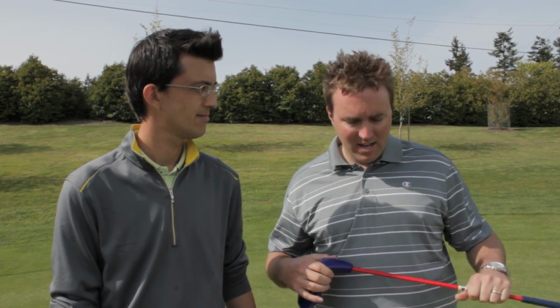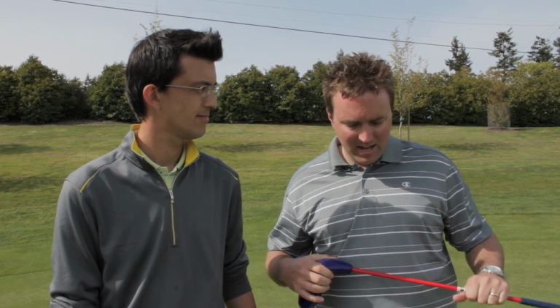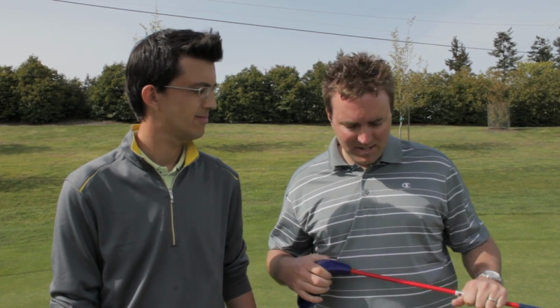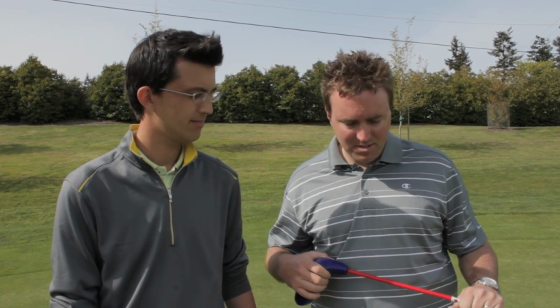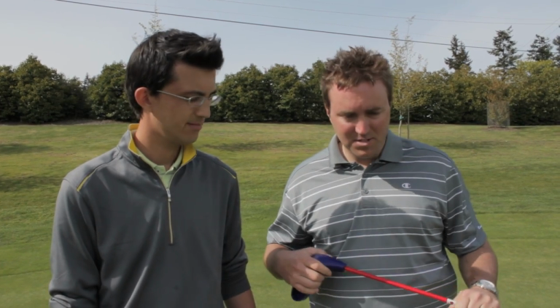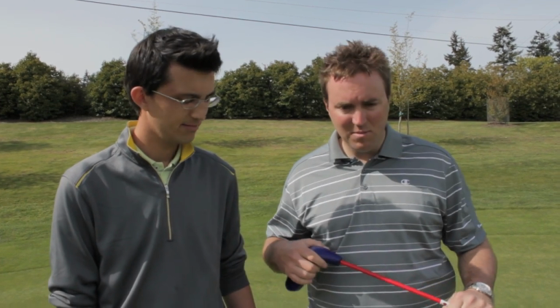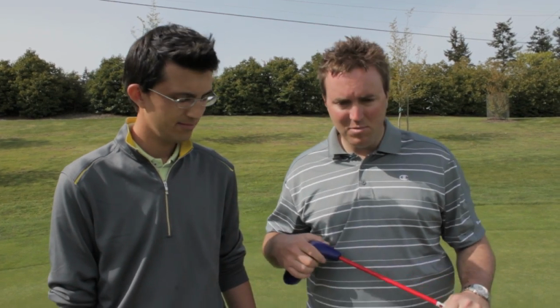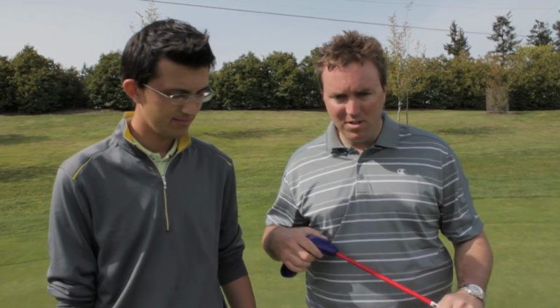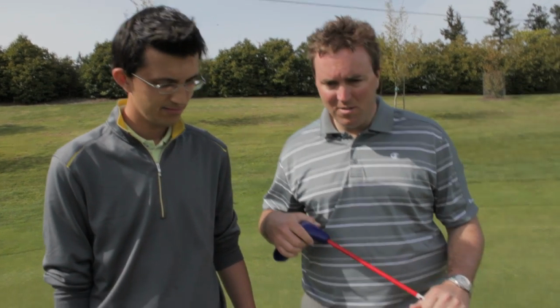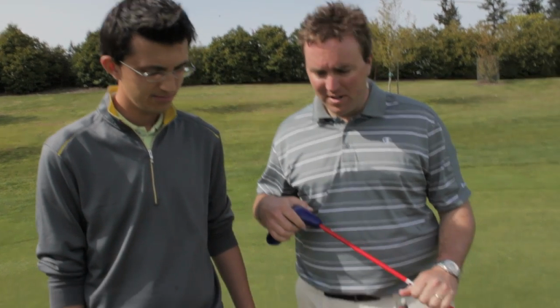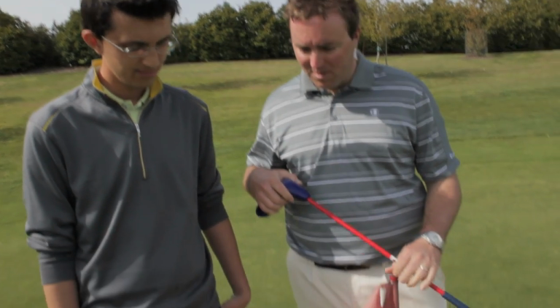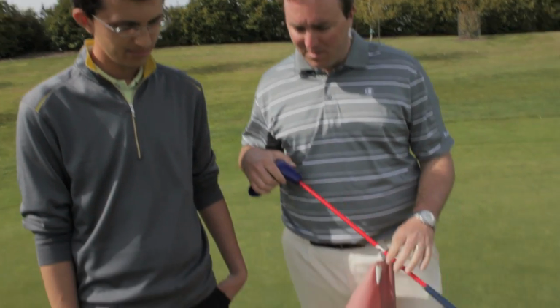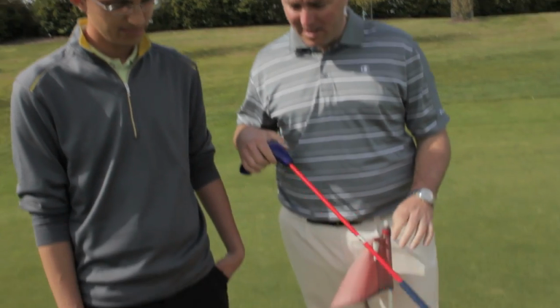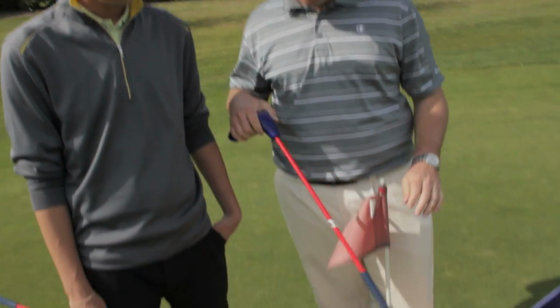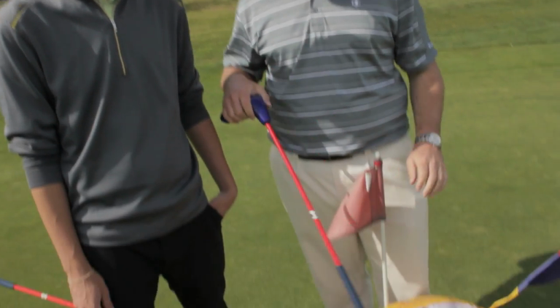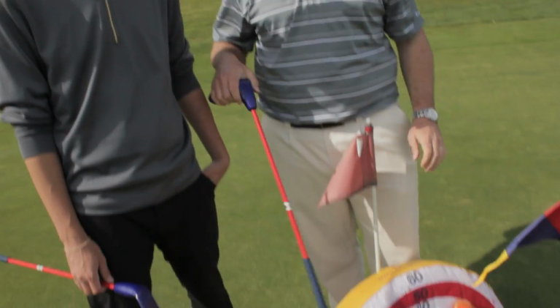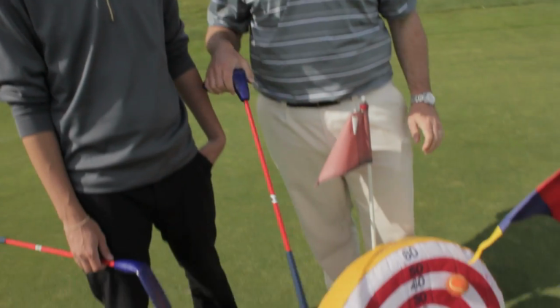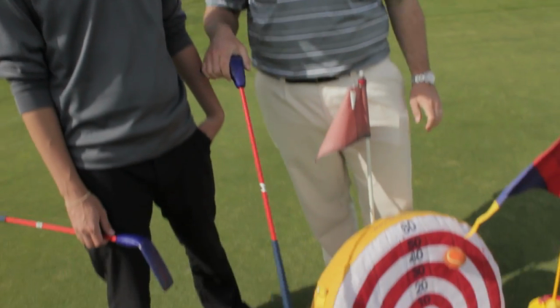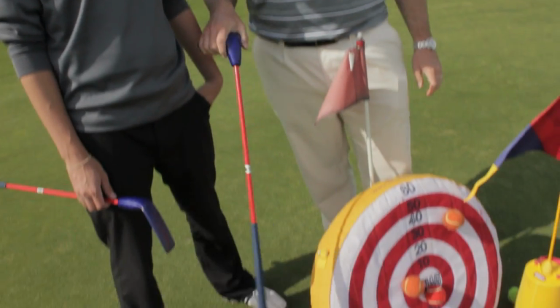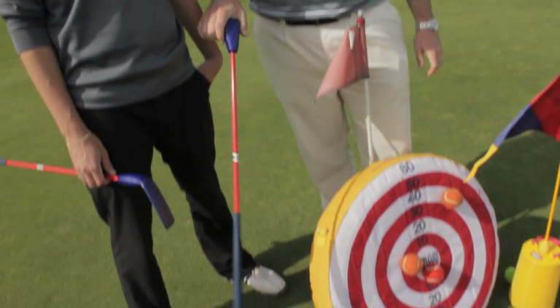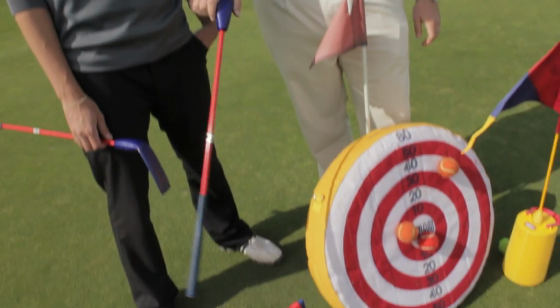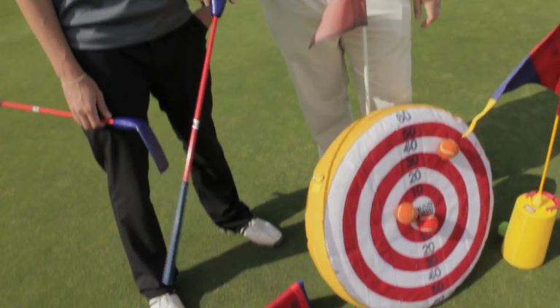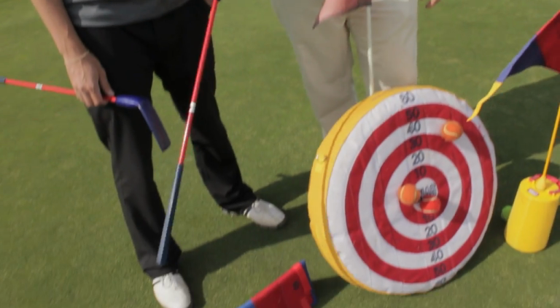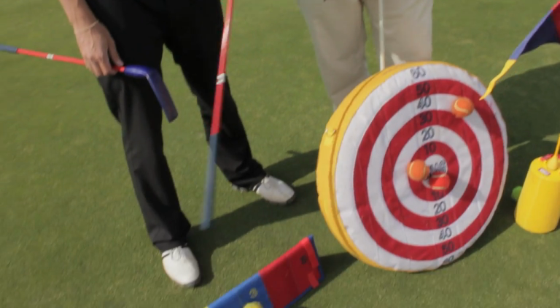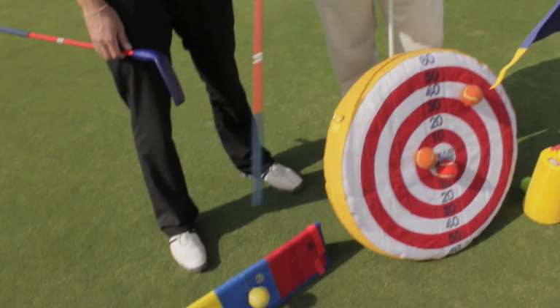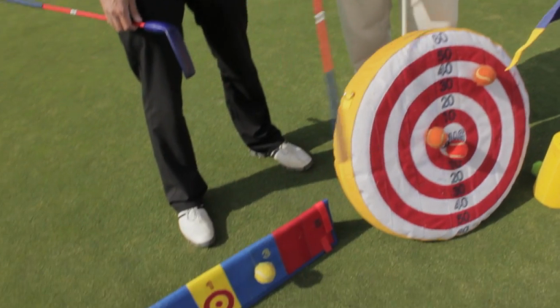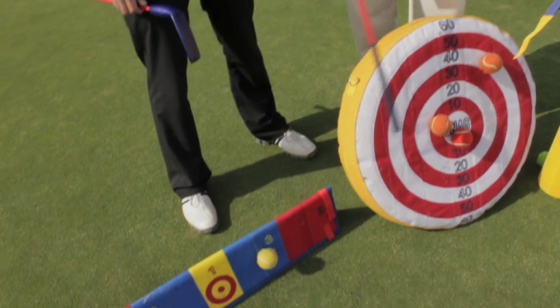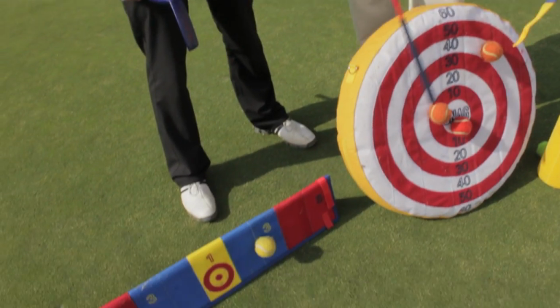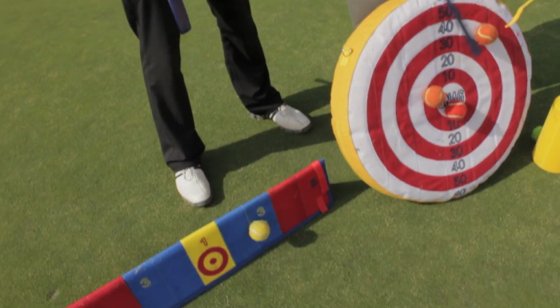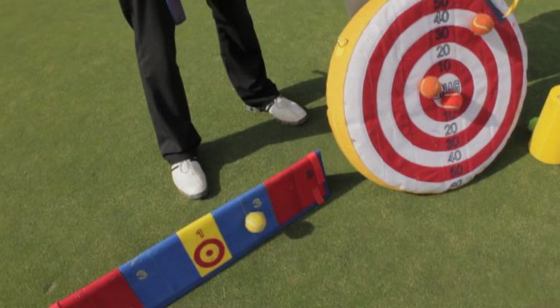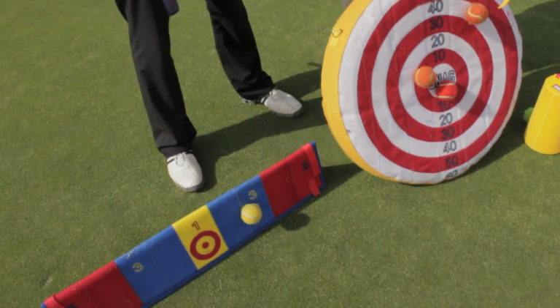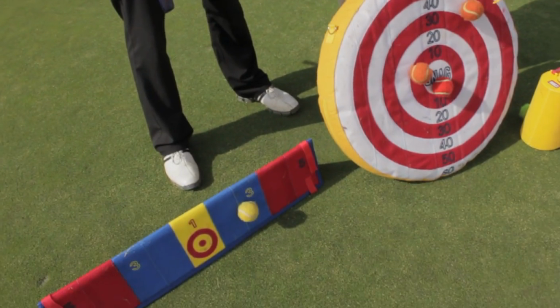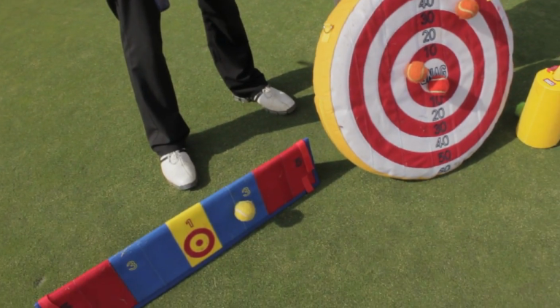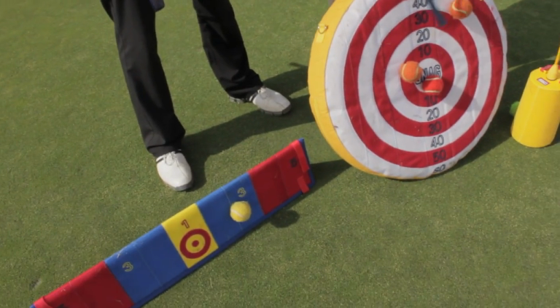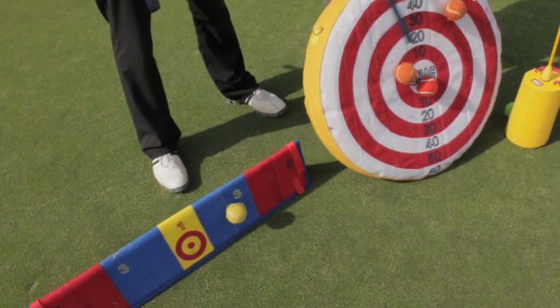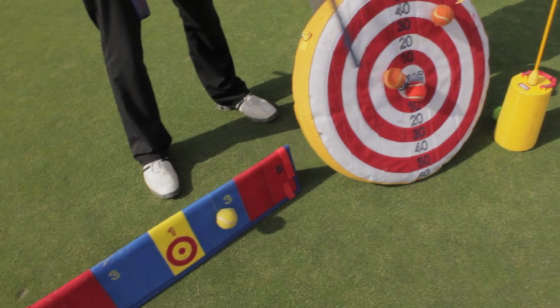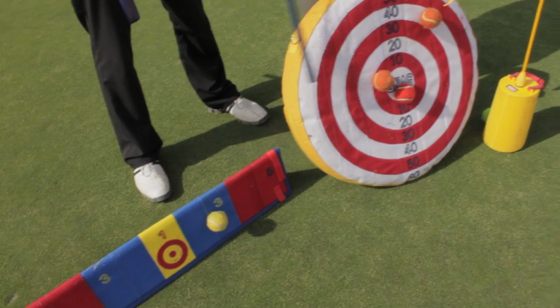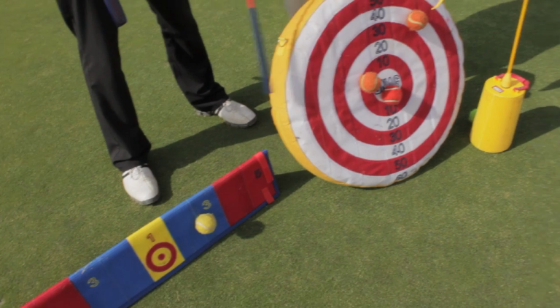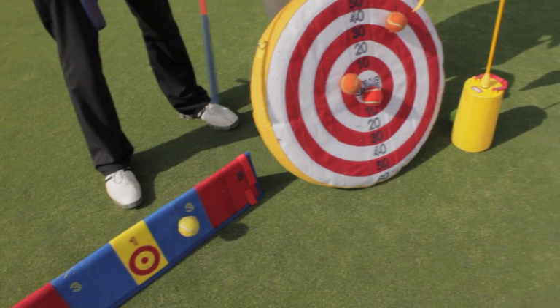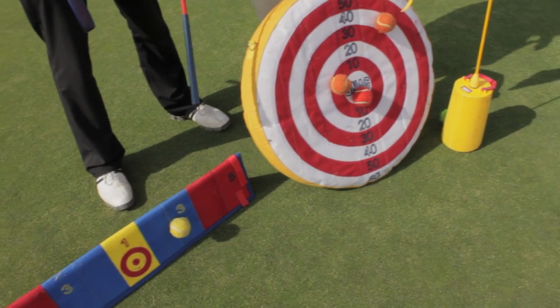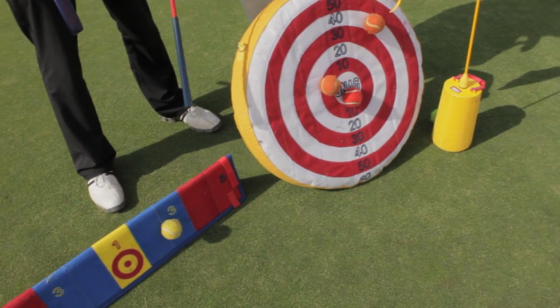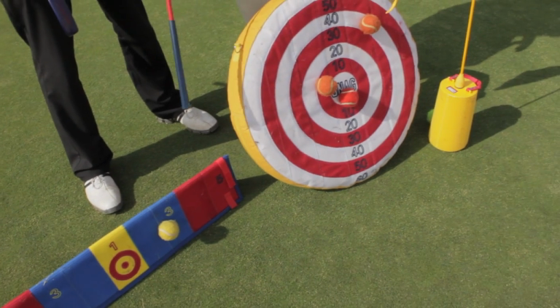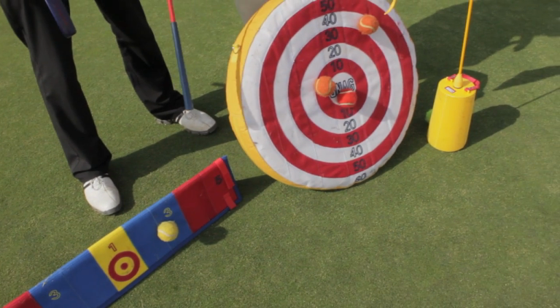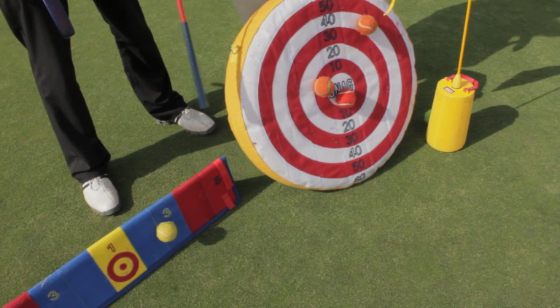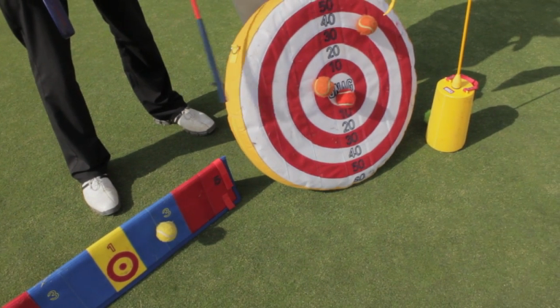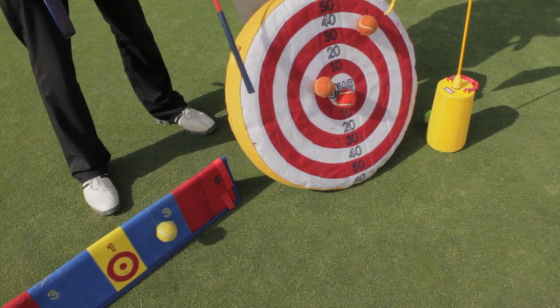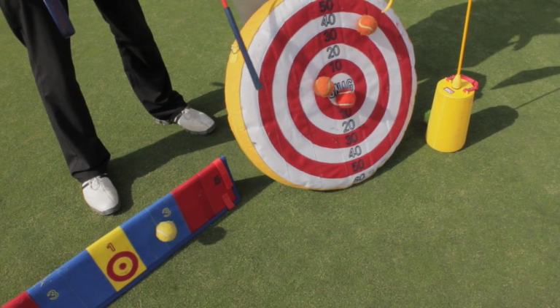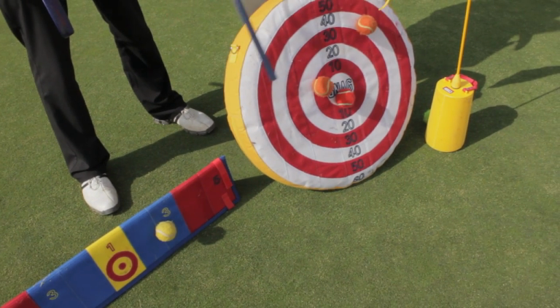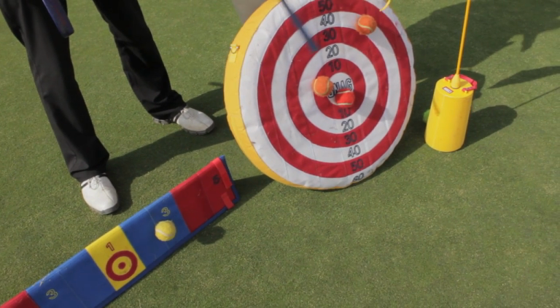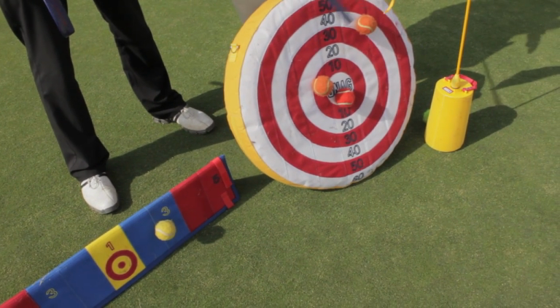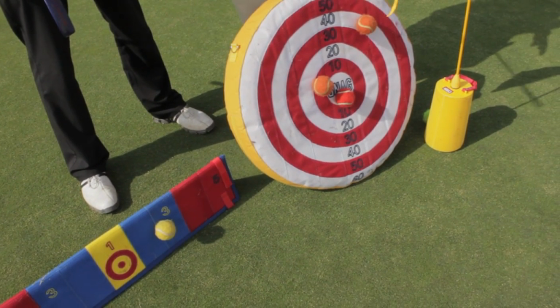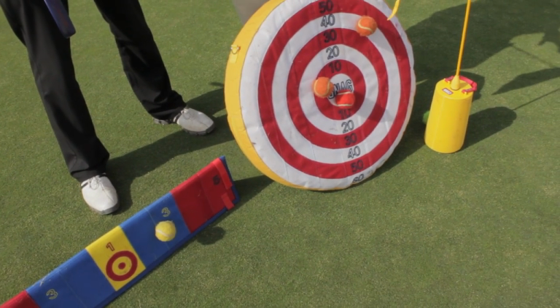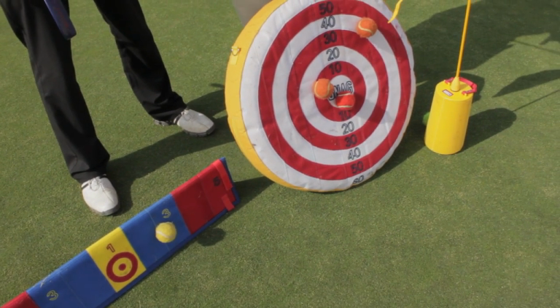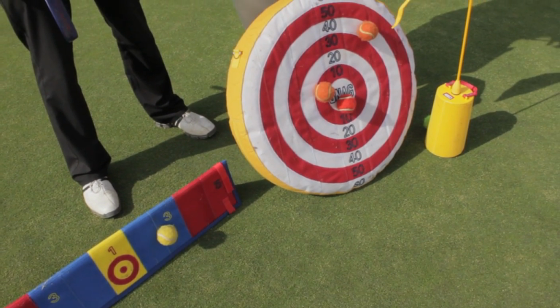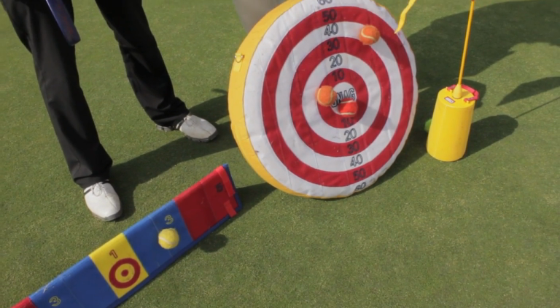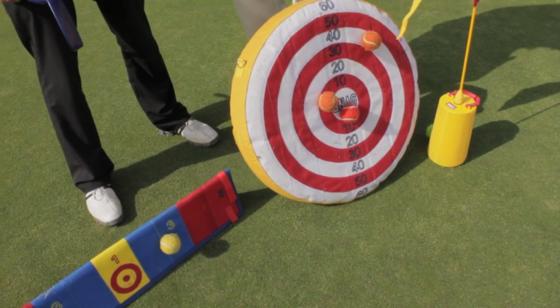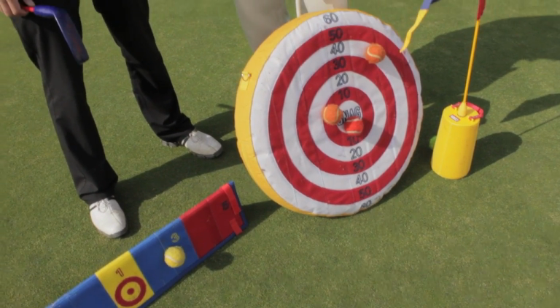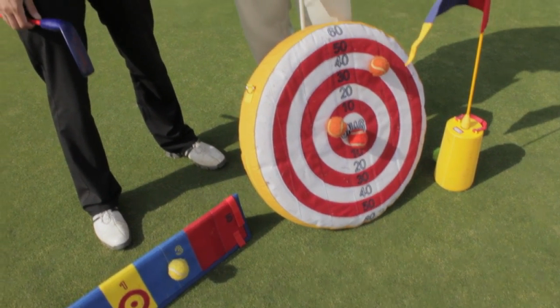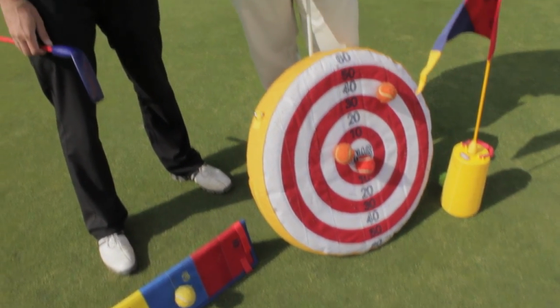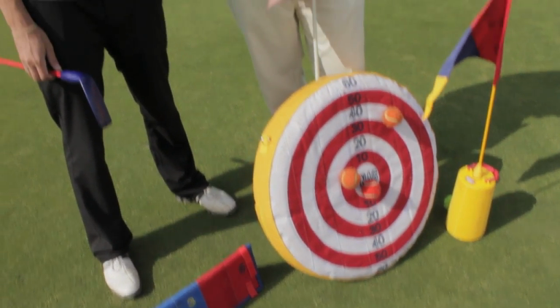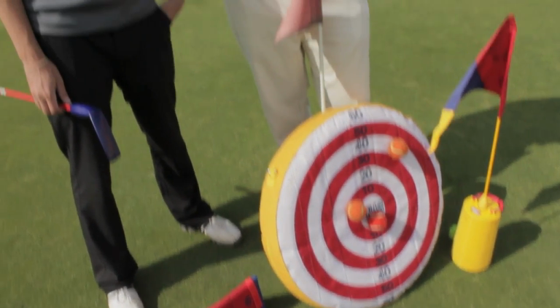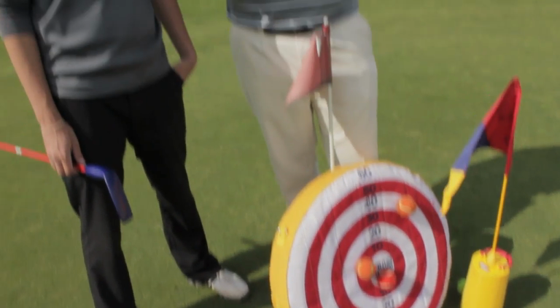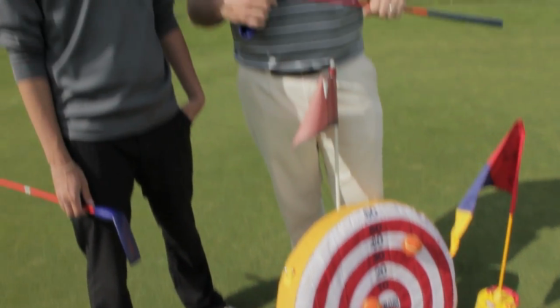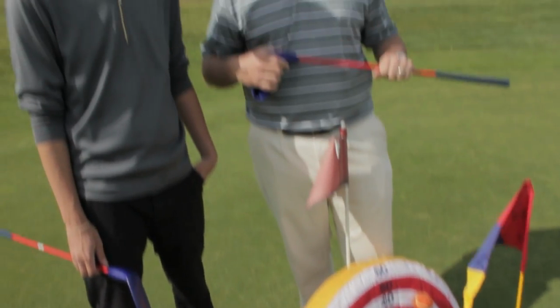As you'll see below here, we have different targets that are very easy to hit, very colorful, and very good for kids — and it's a lot of fun.